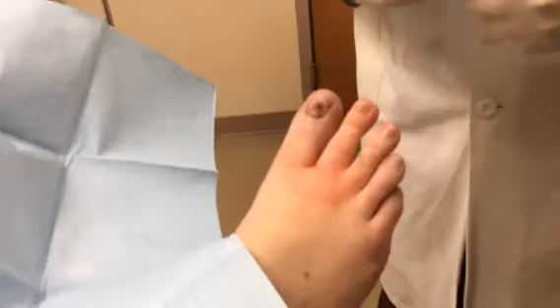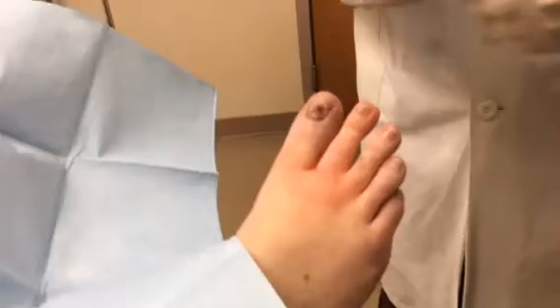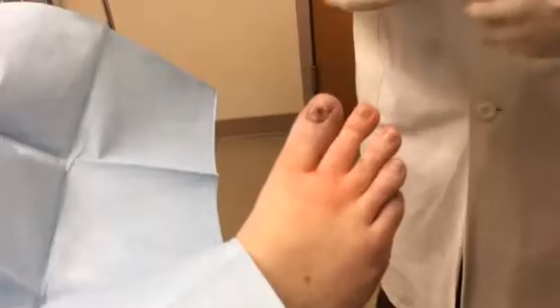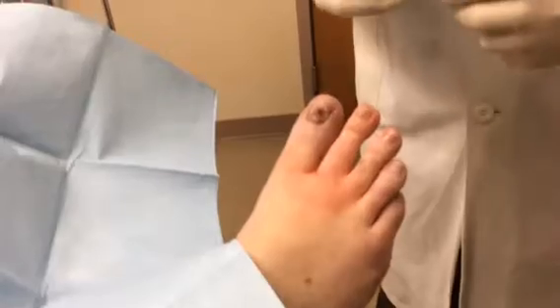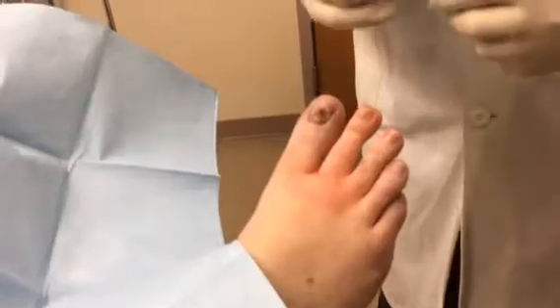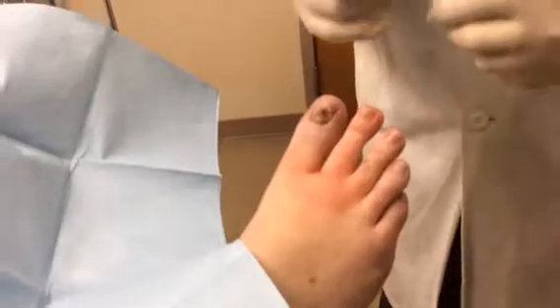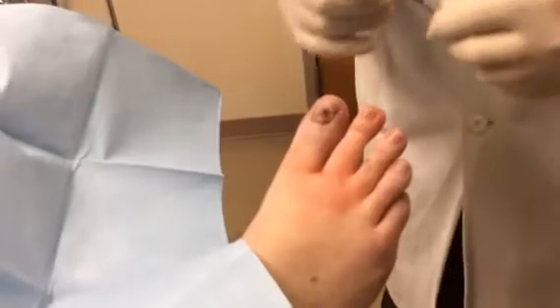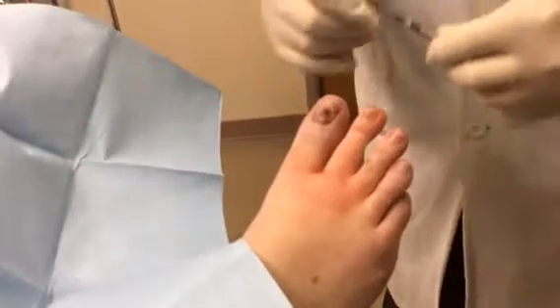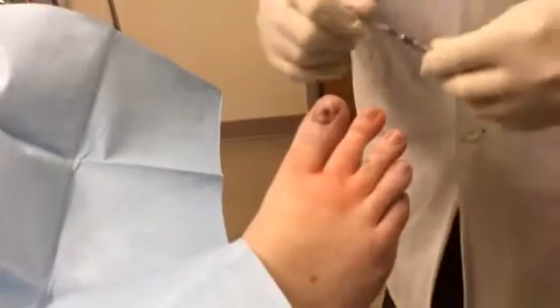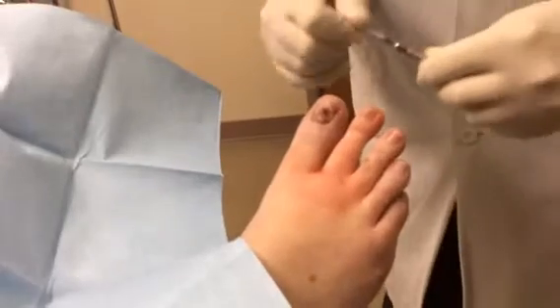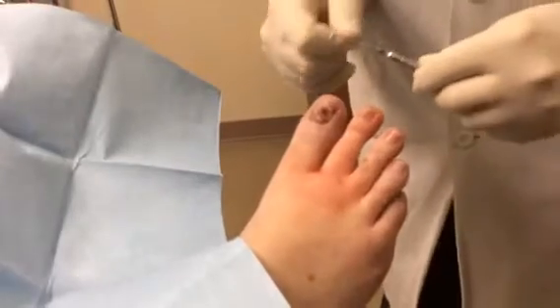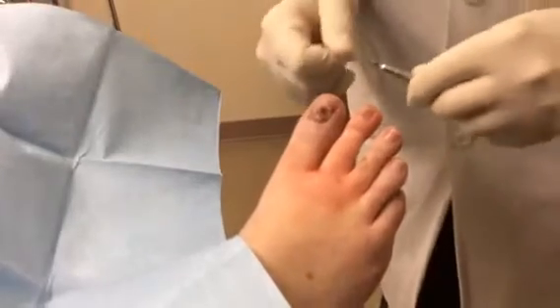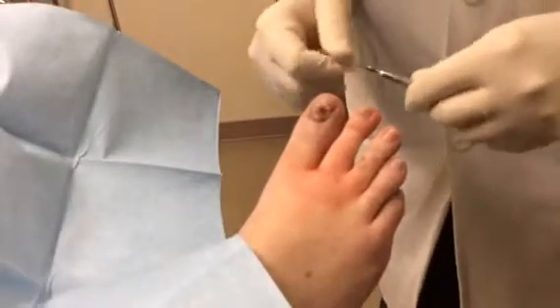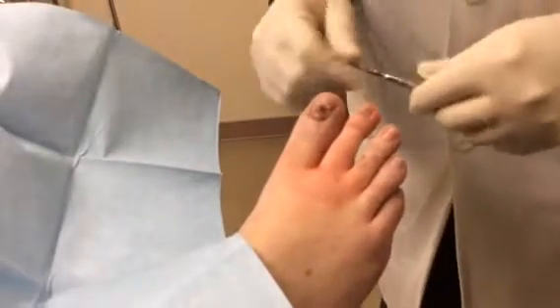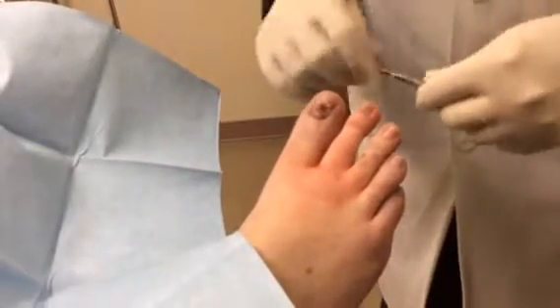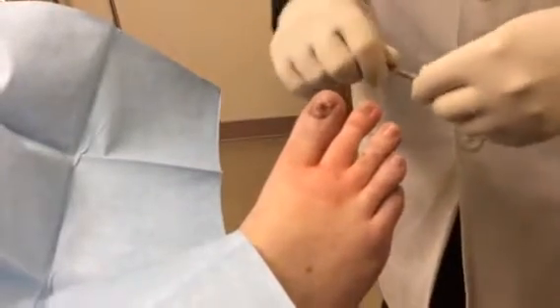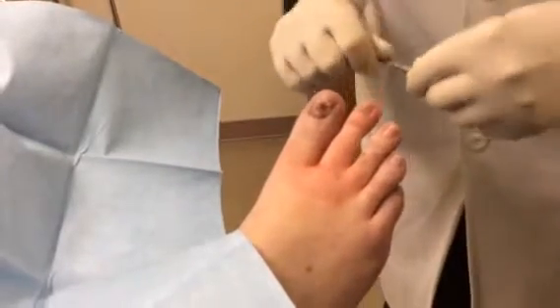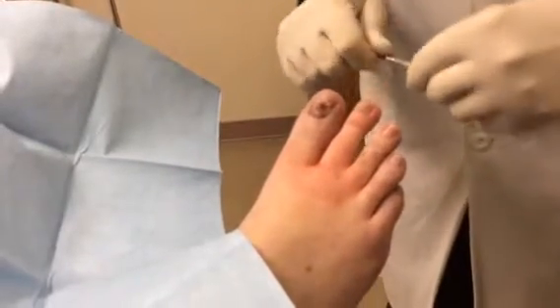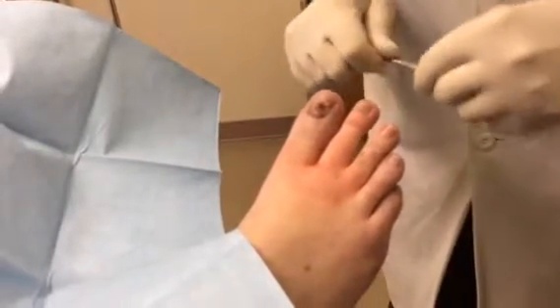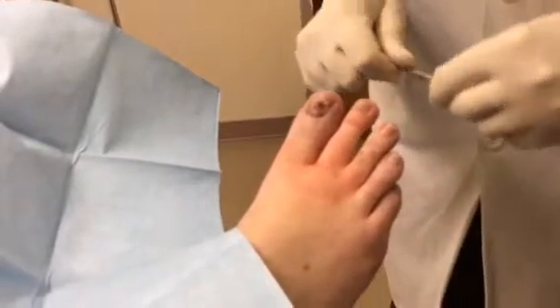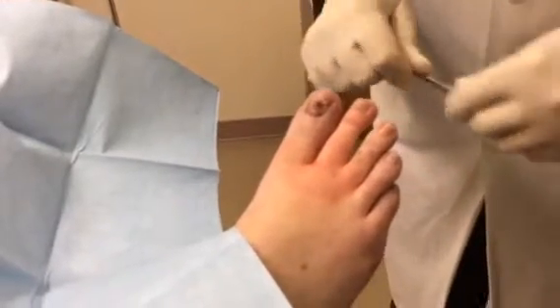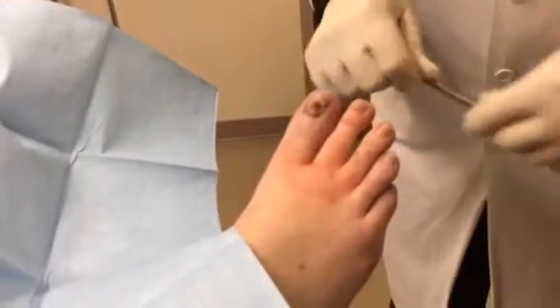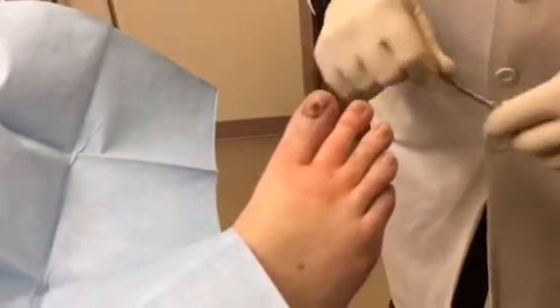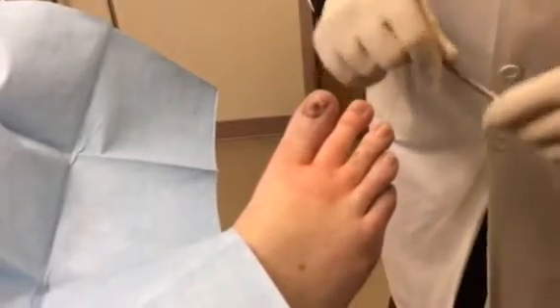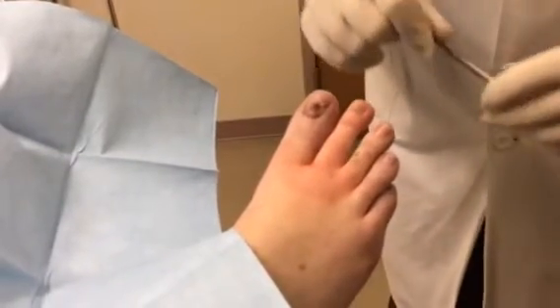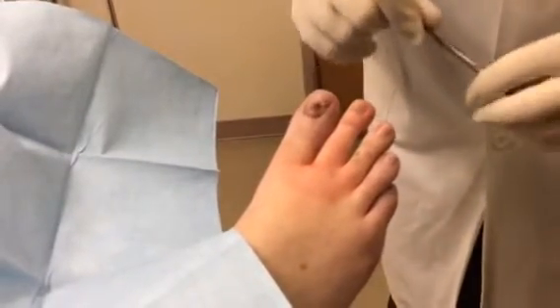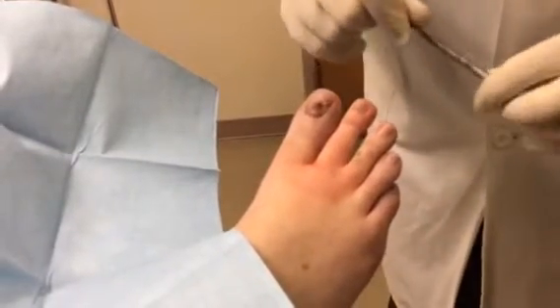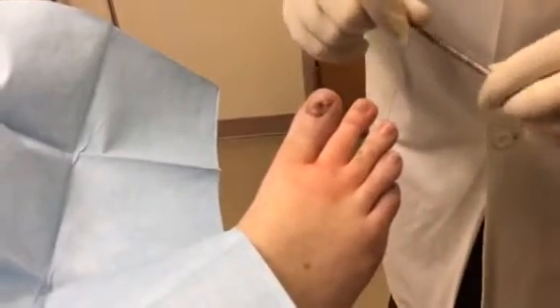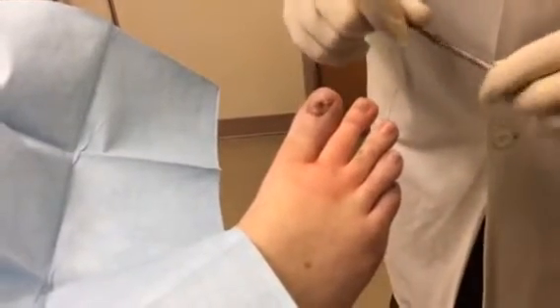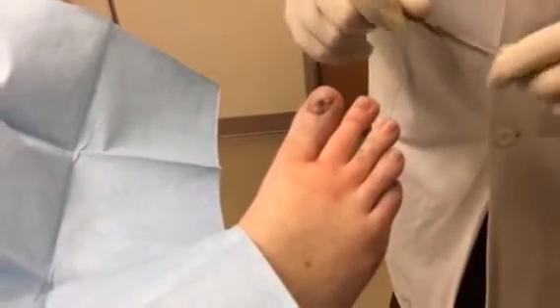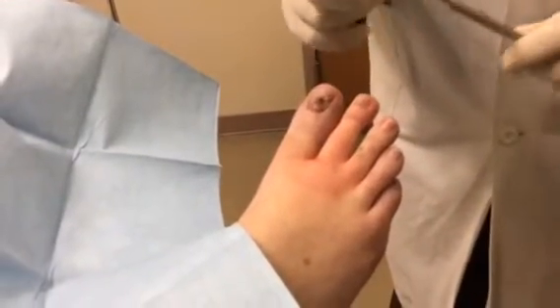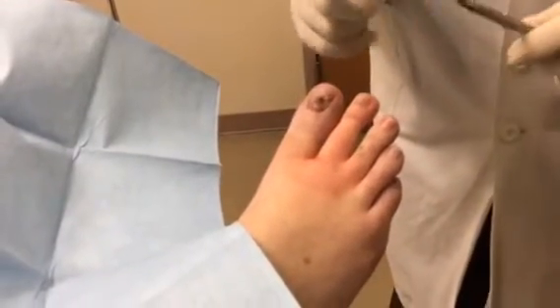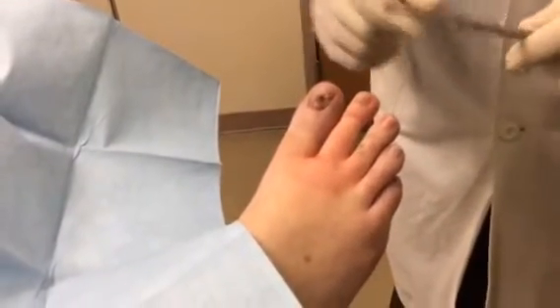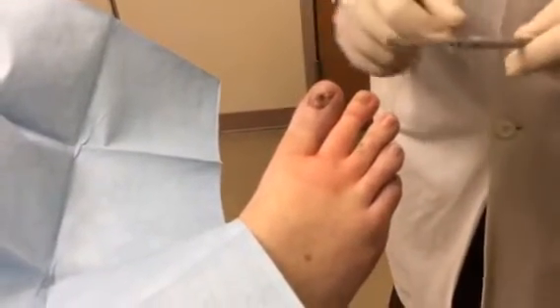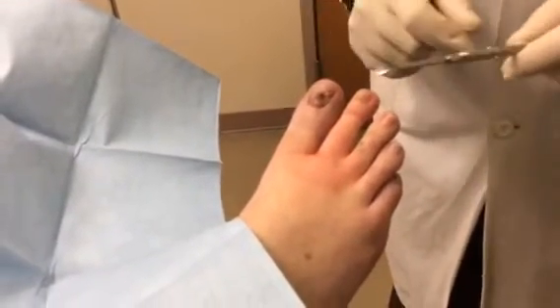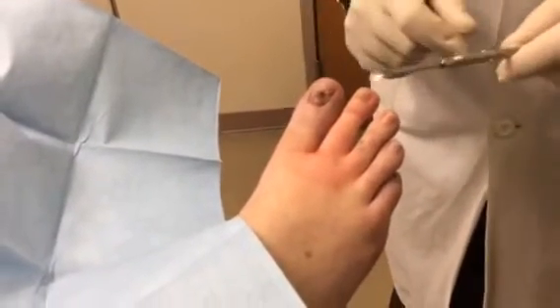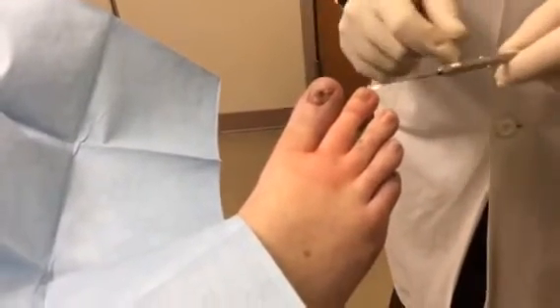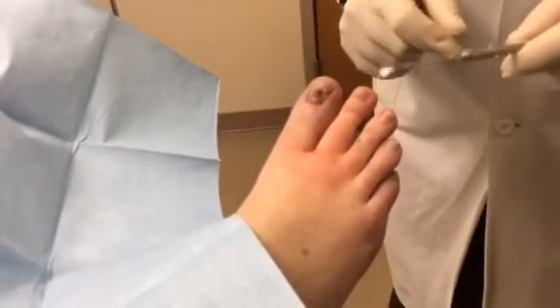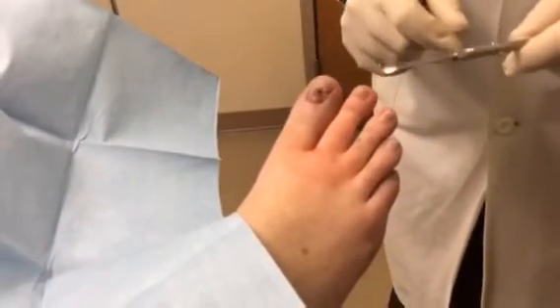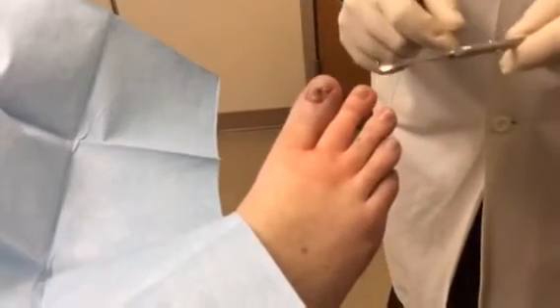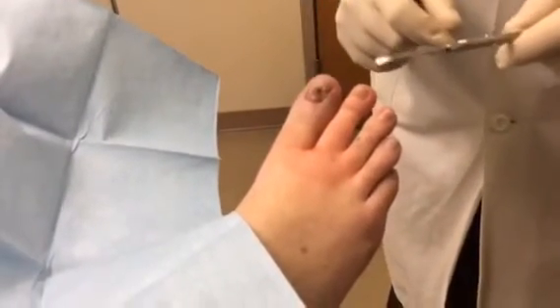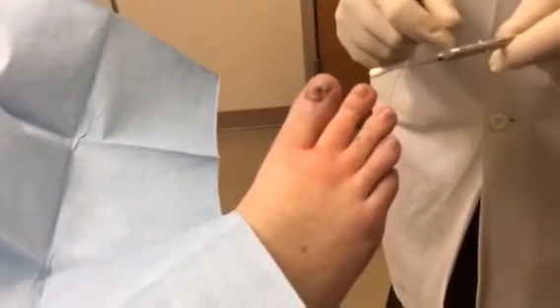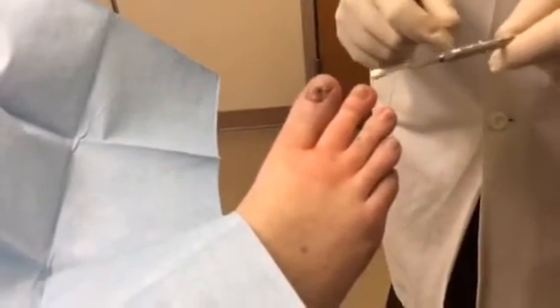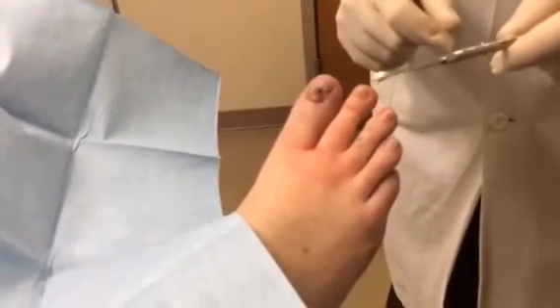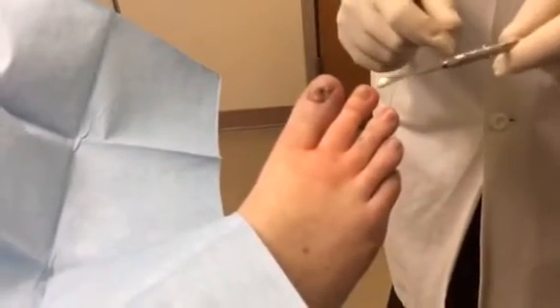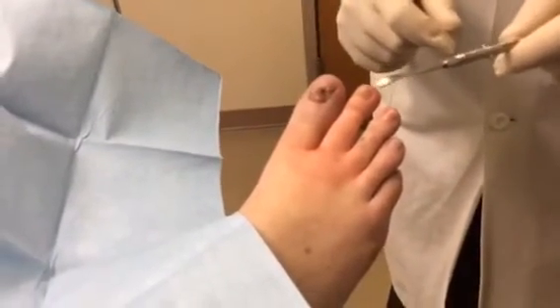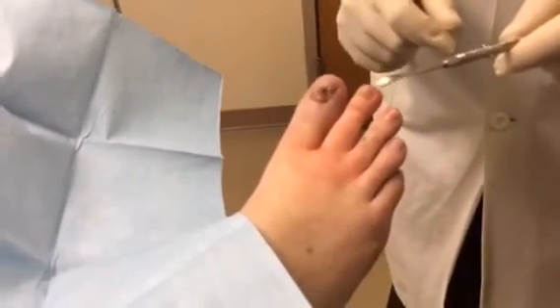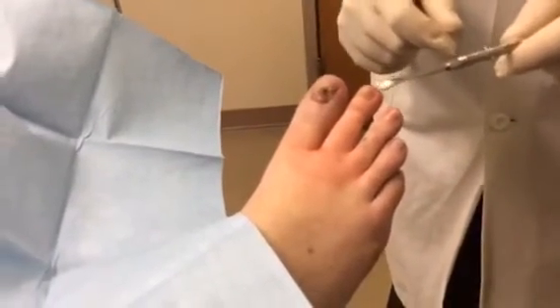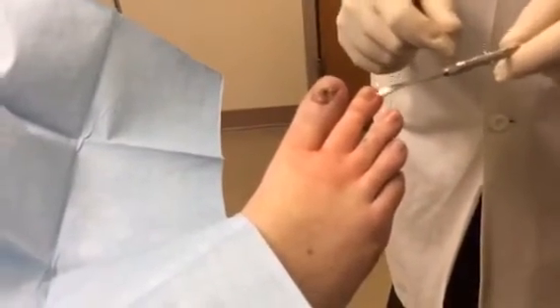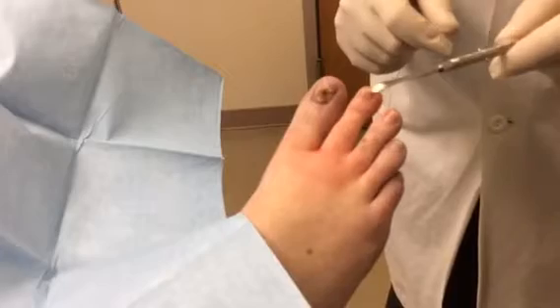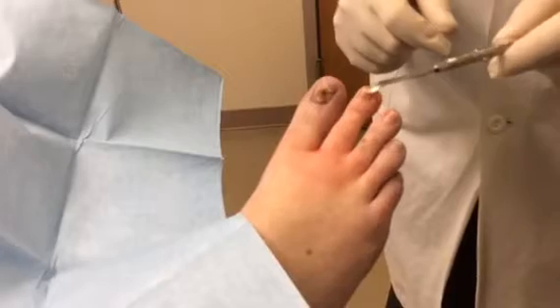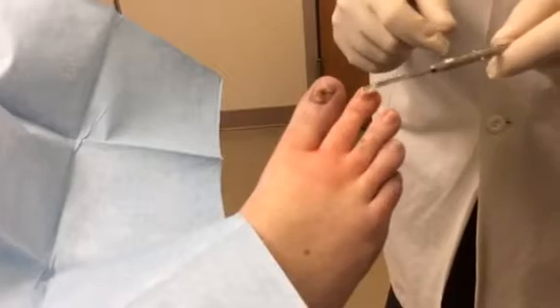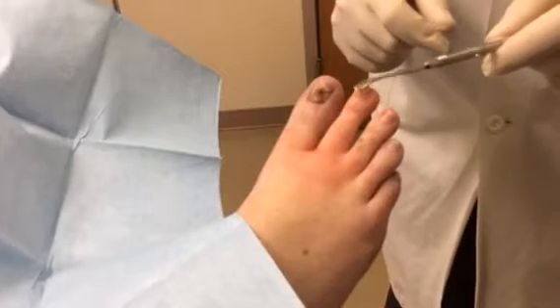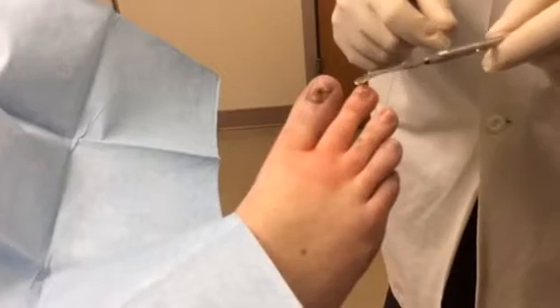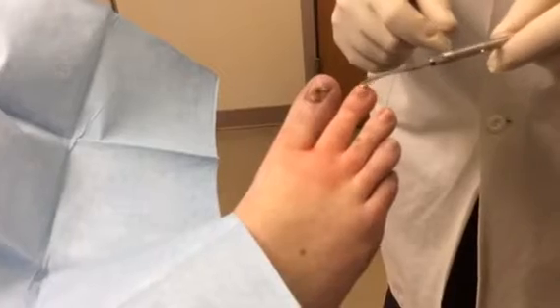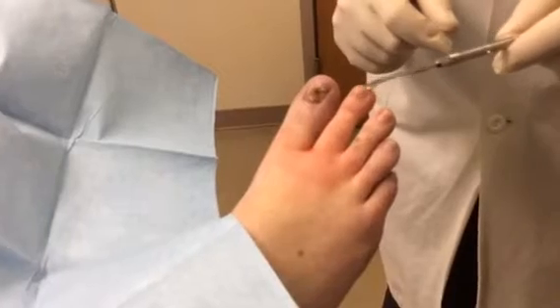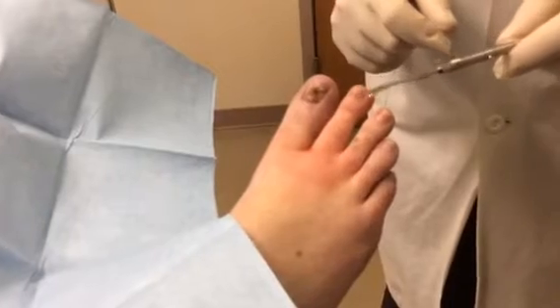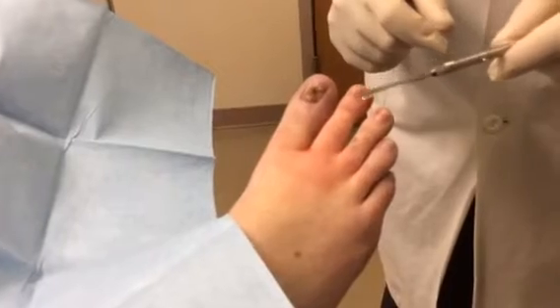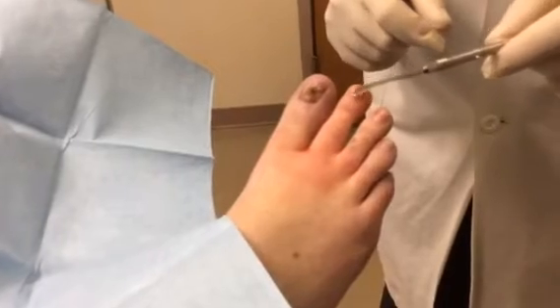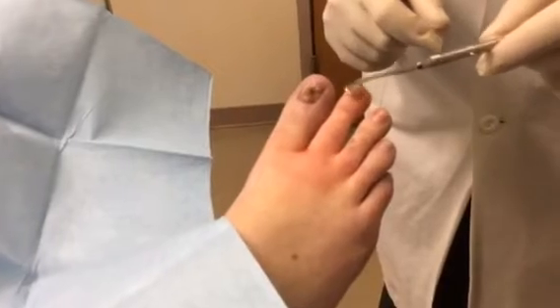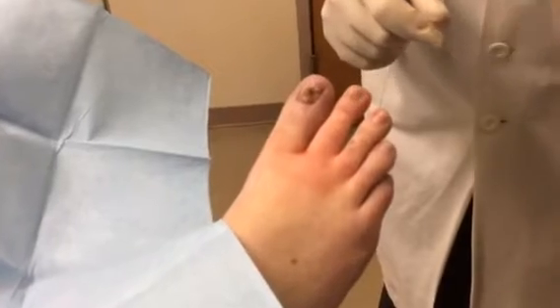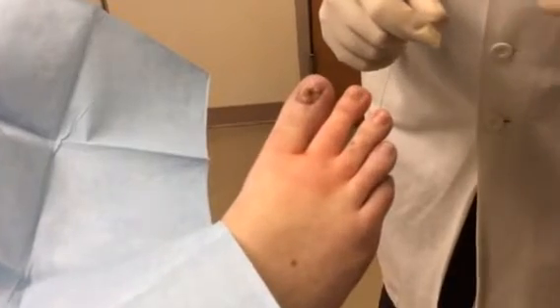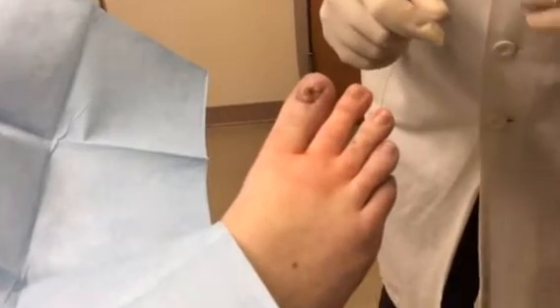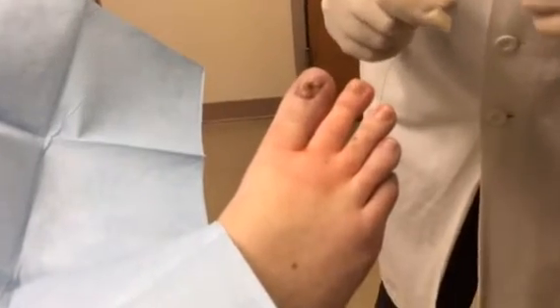This is Dr. Richard Eby with Eby Foot Care. Today we're going to do a total temporary removal of the second toenail.